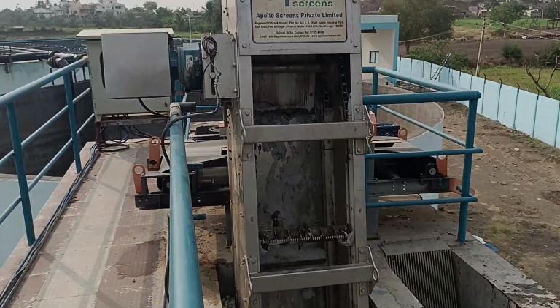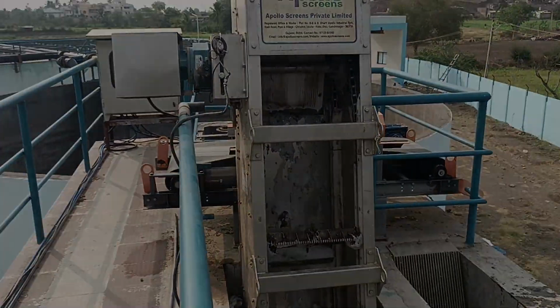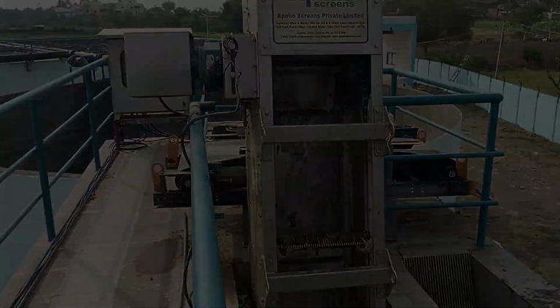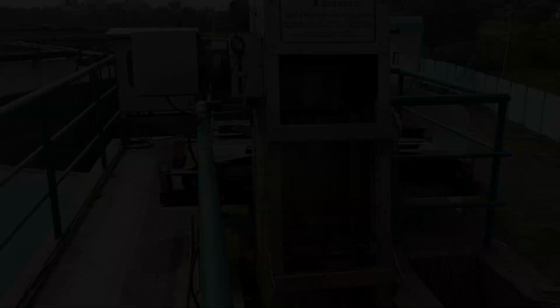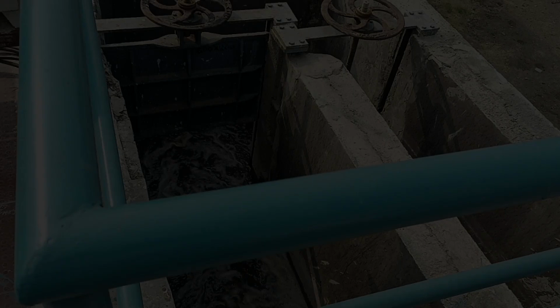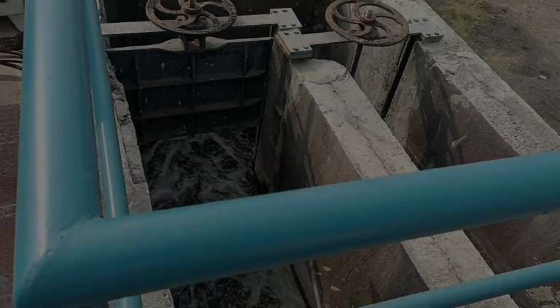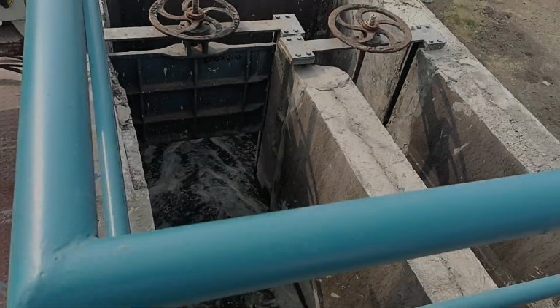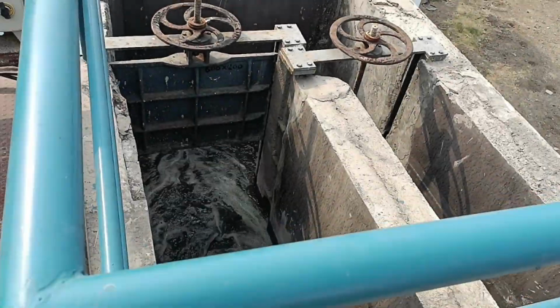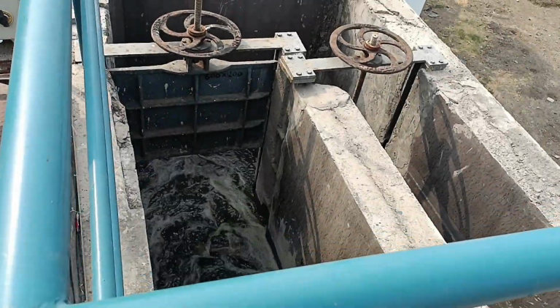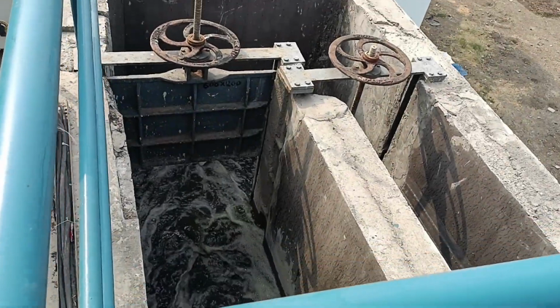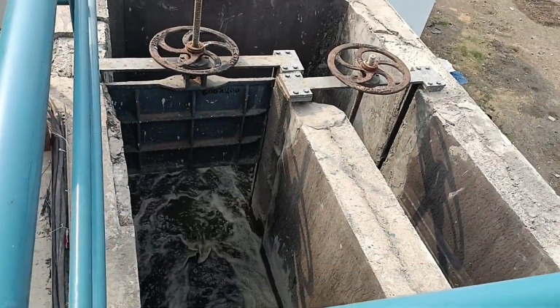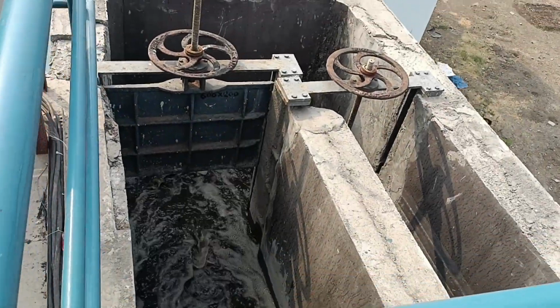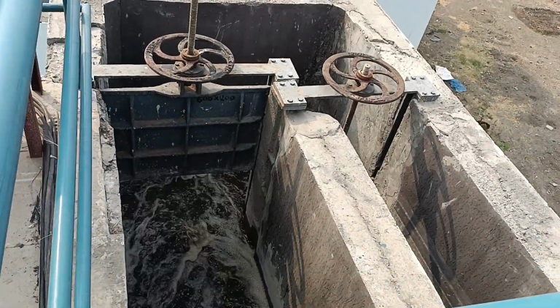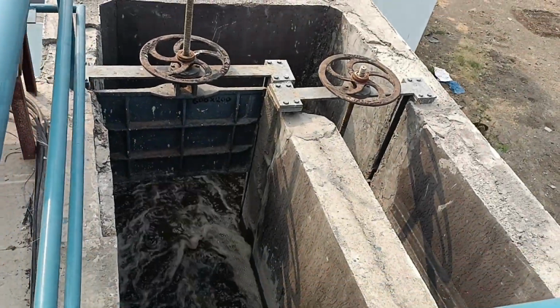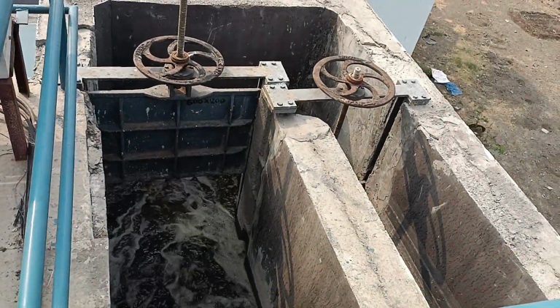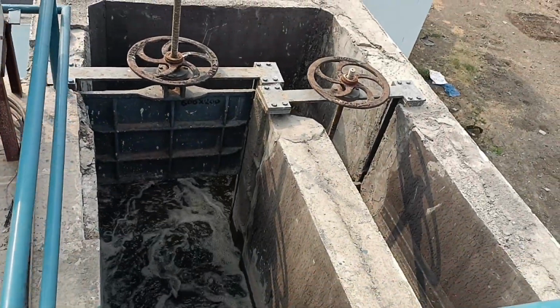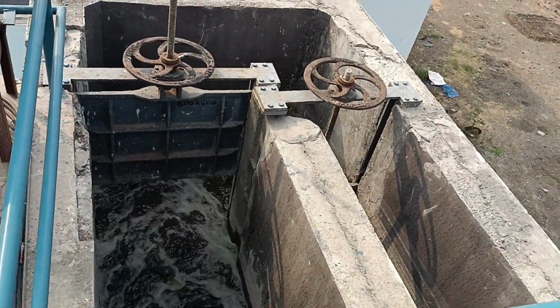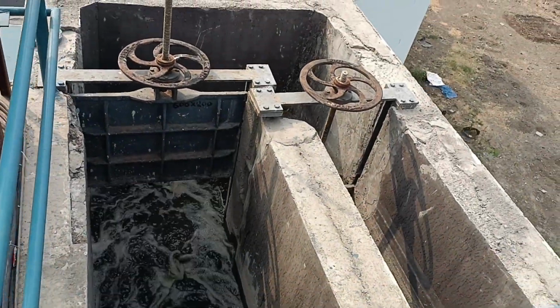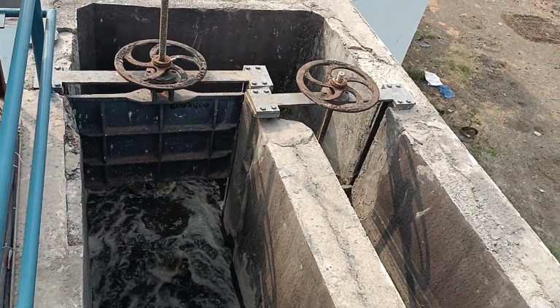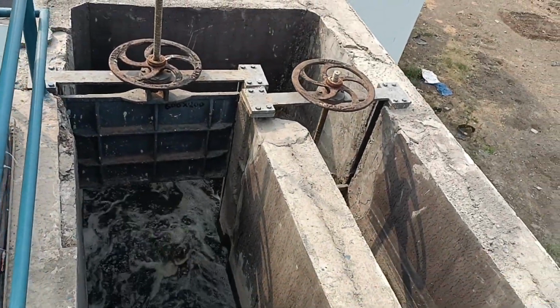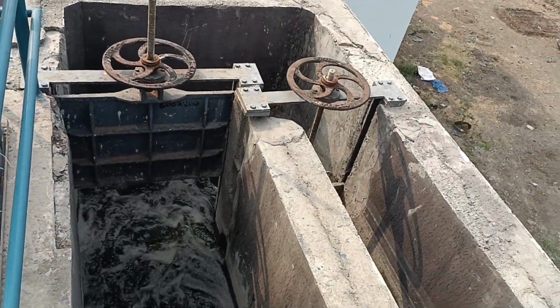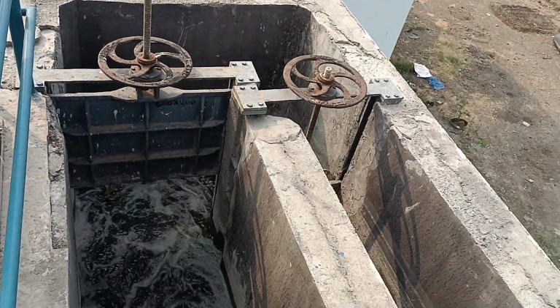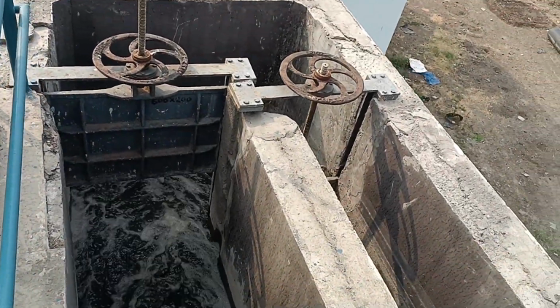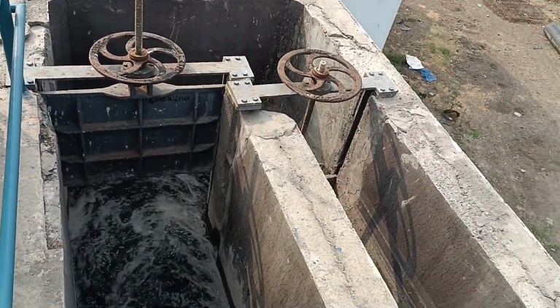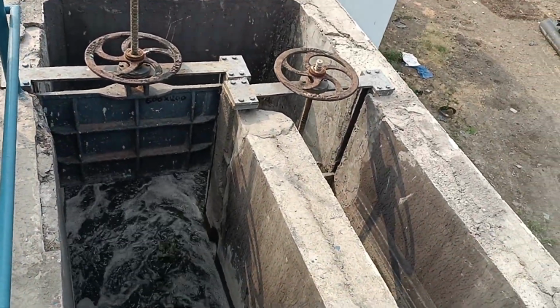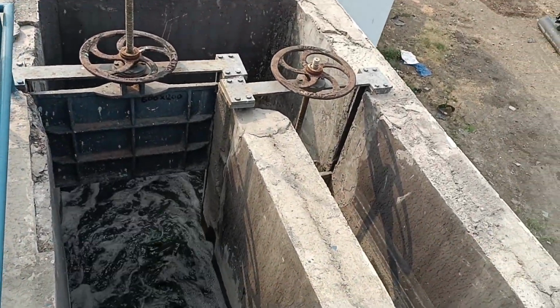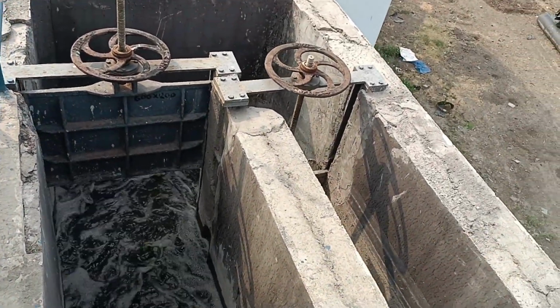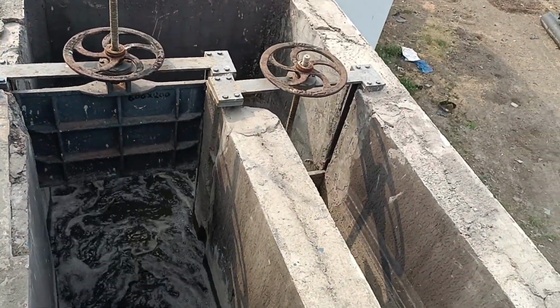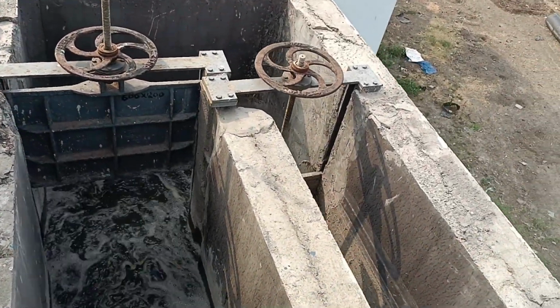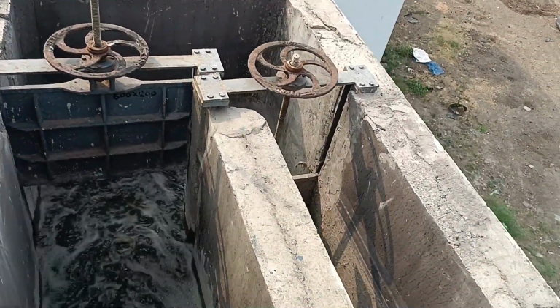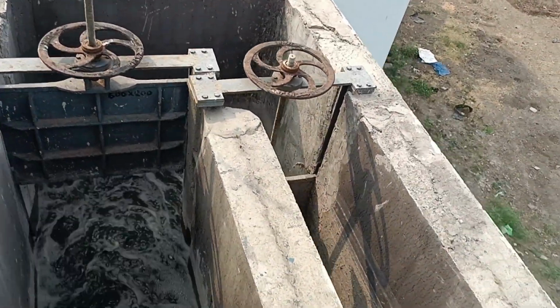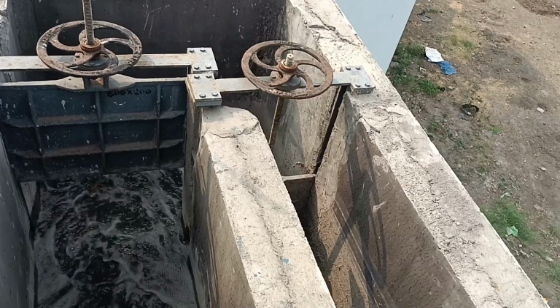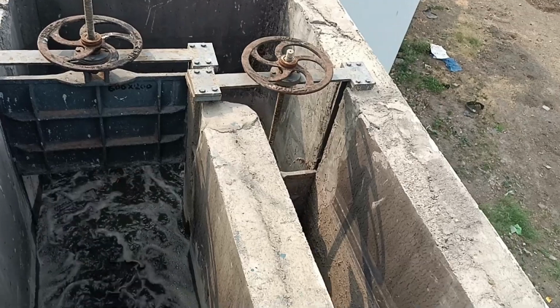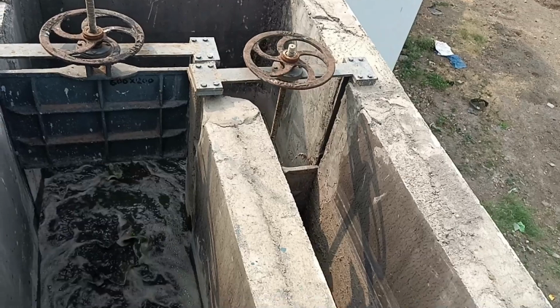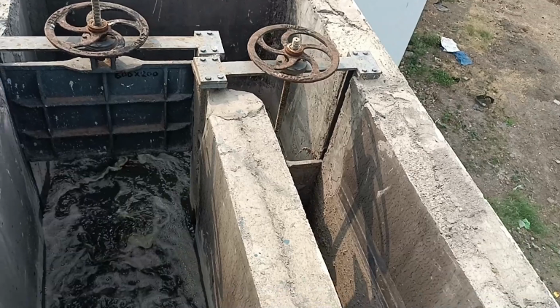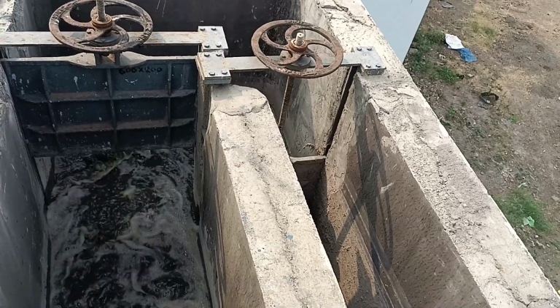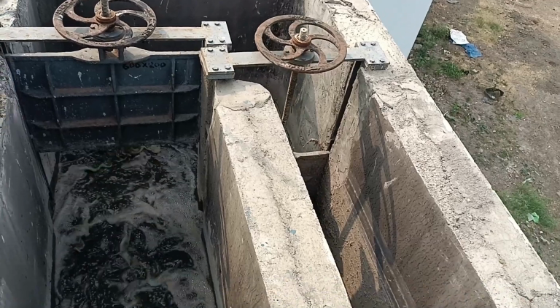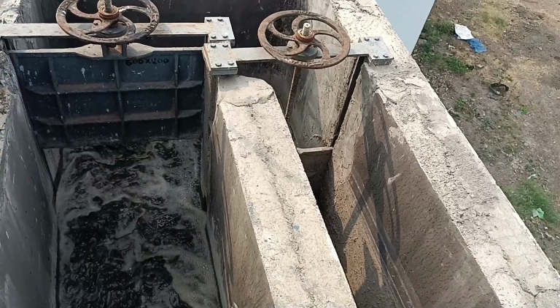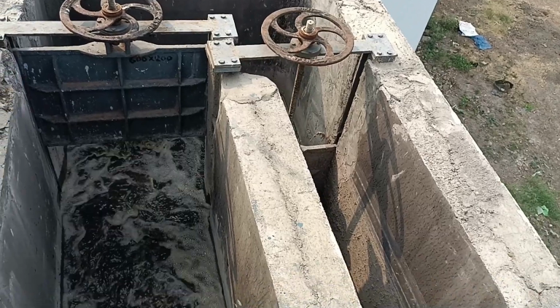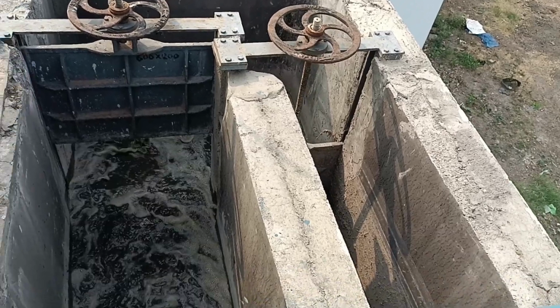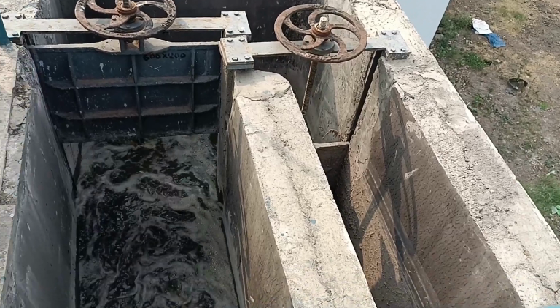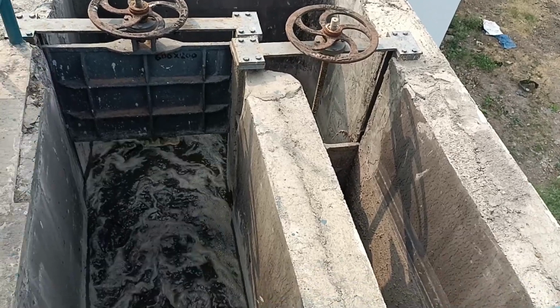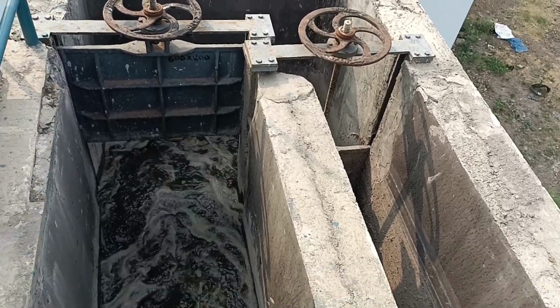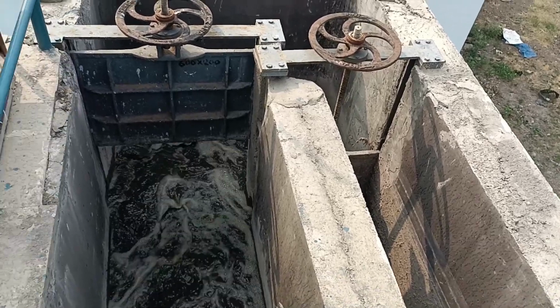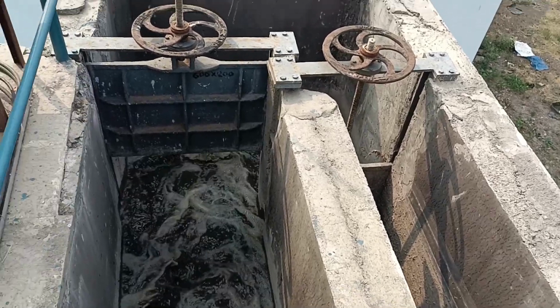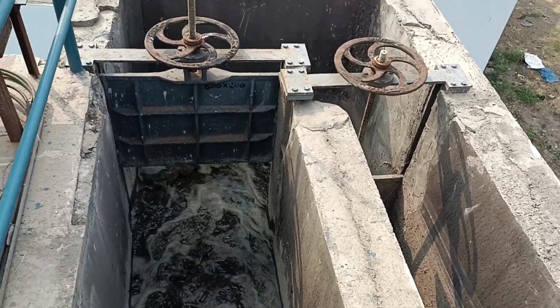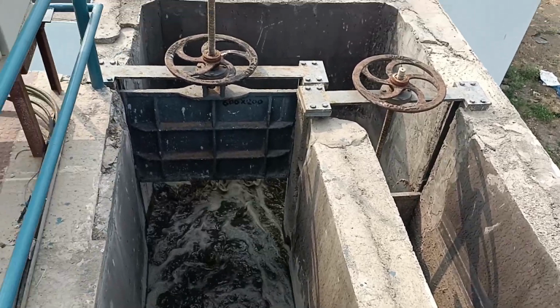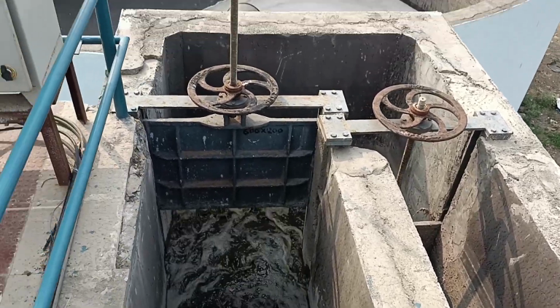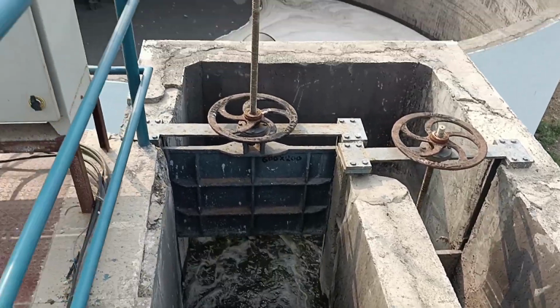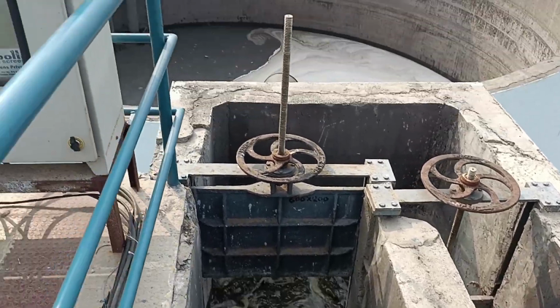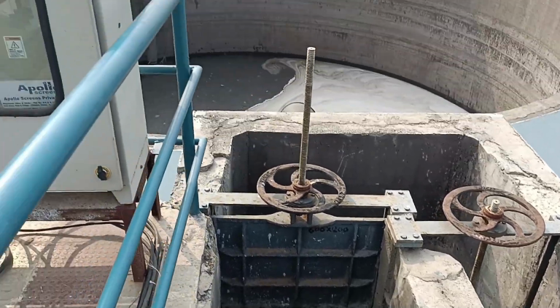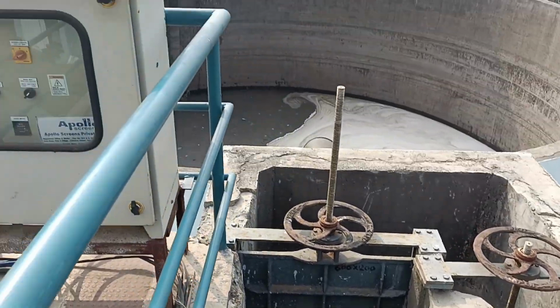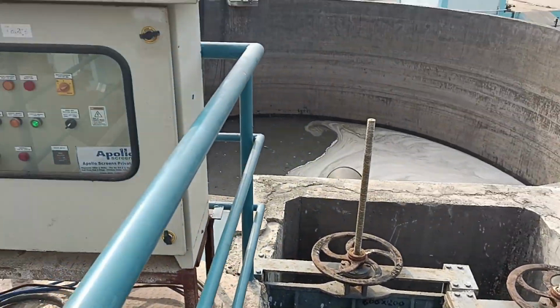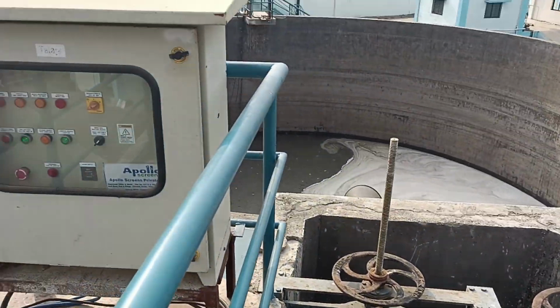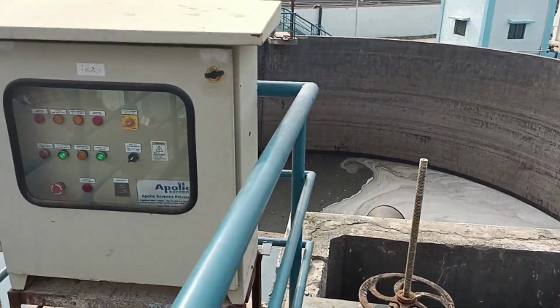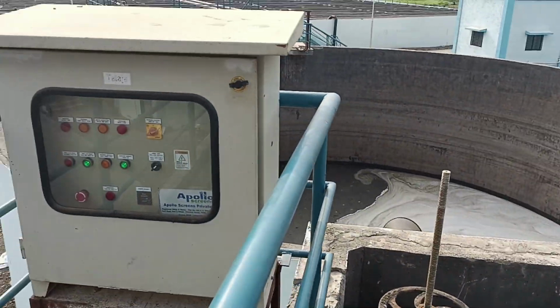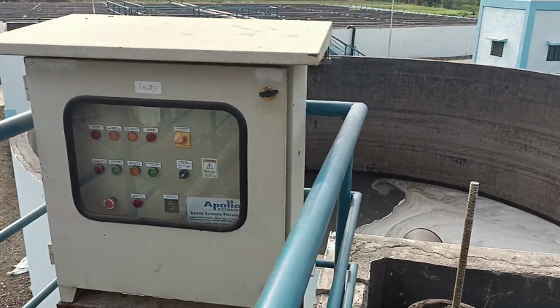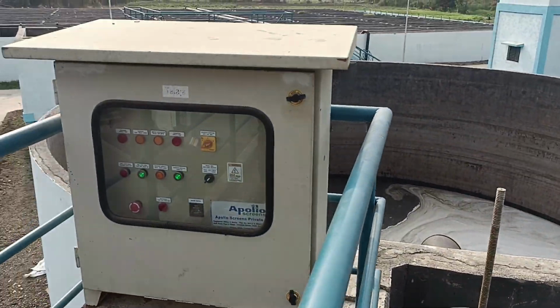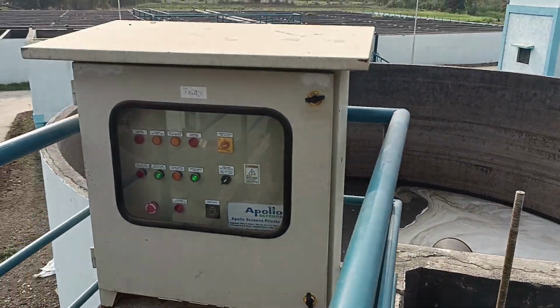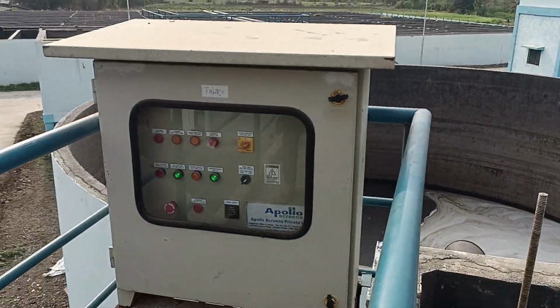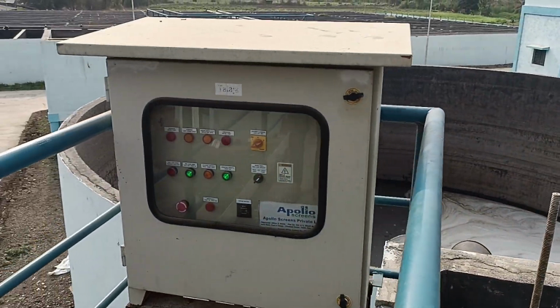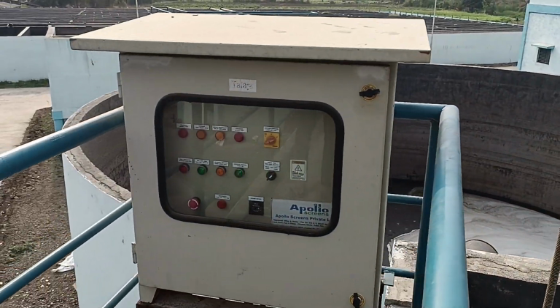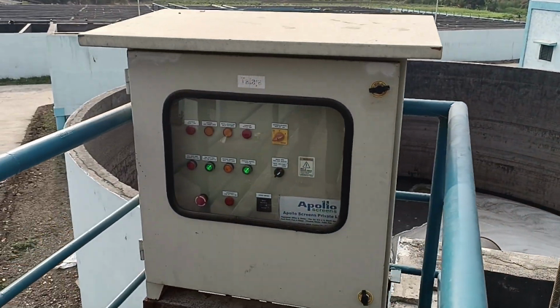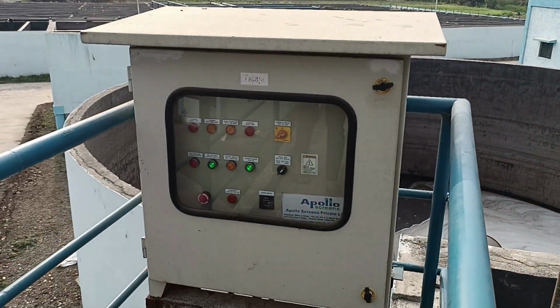The screened sewage is allowed to fall into the equalization tank, which has sufficient volume to handle peak flow.